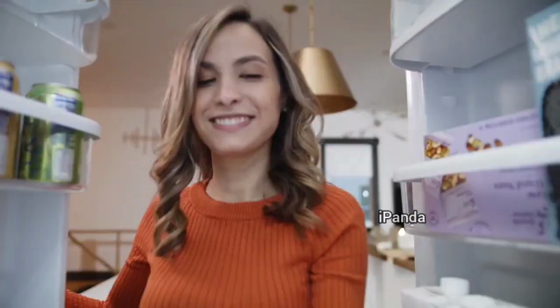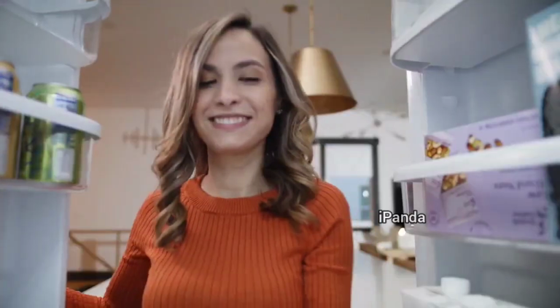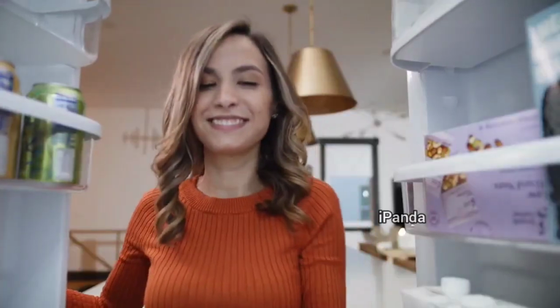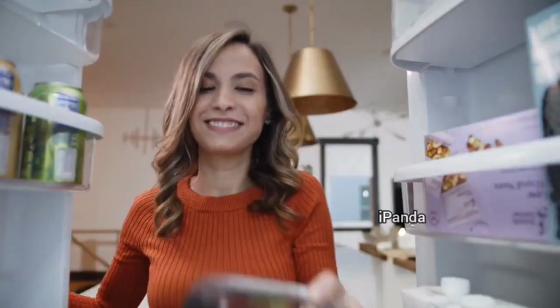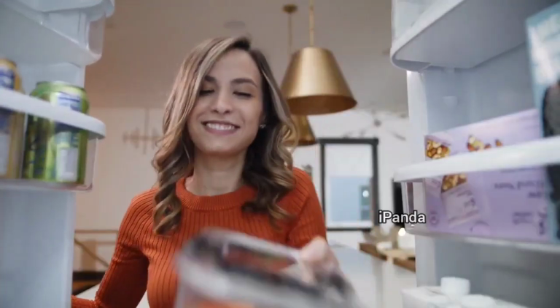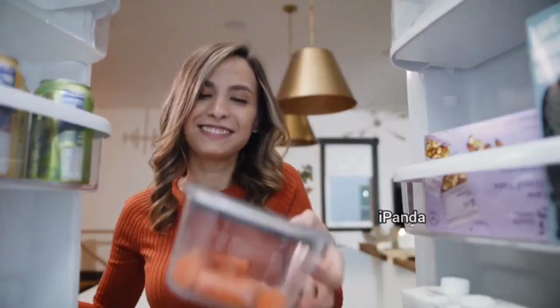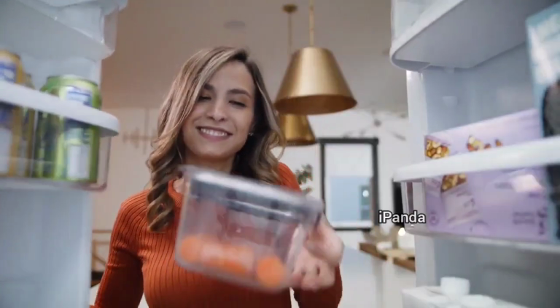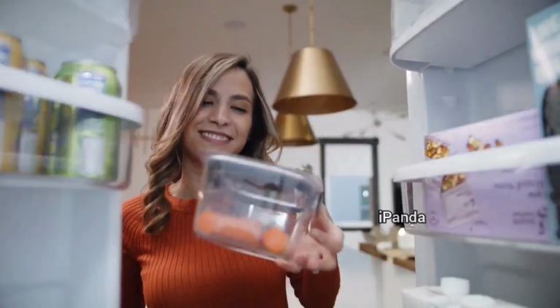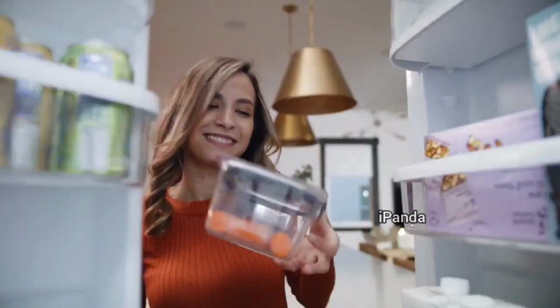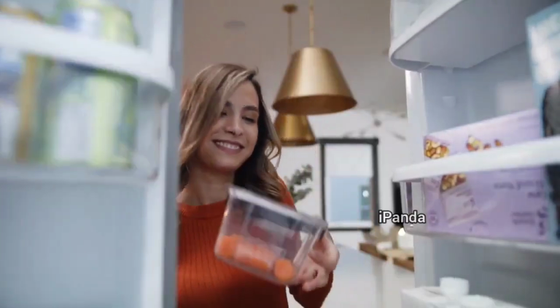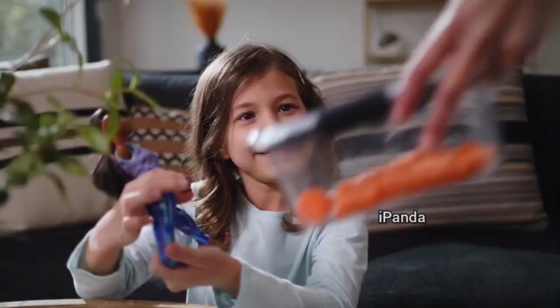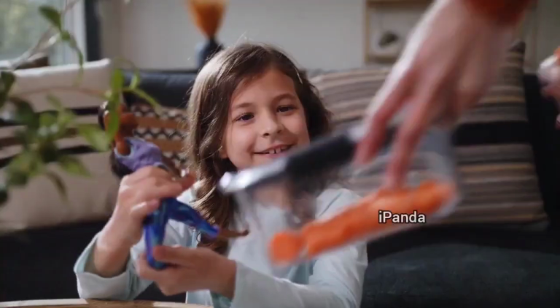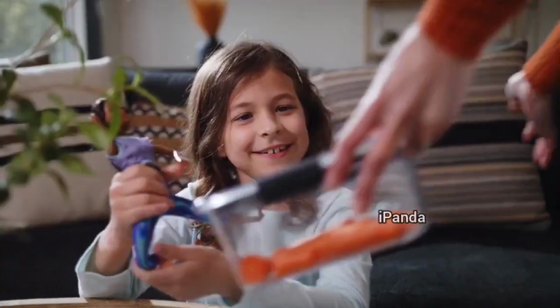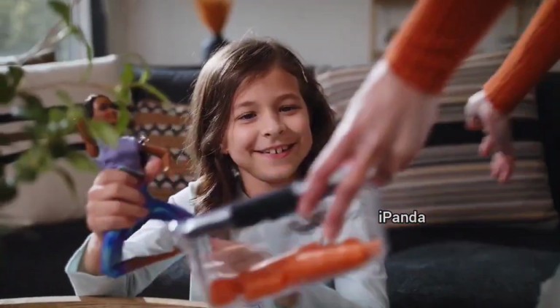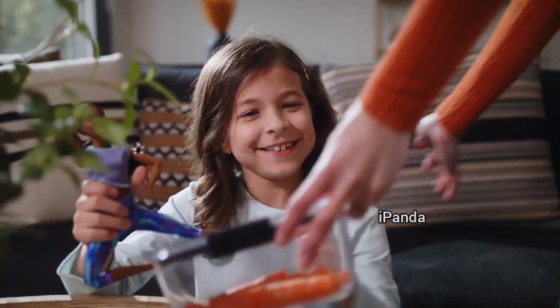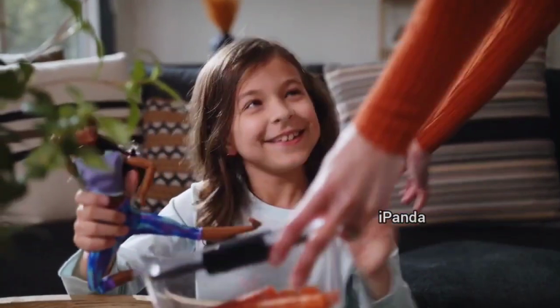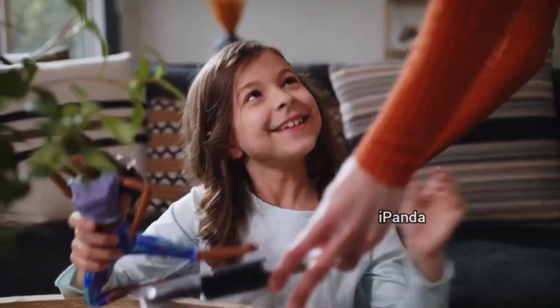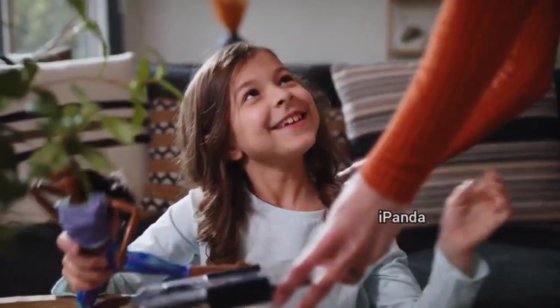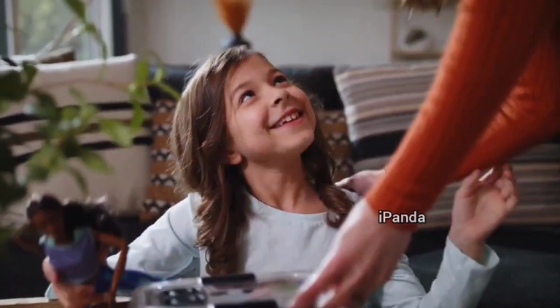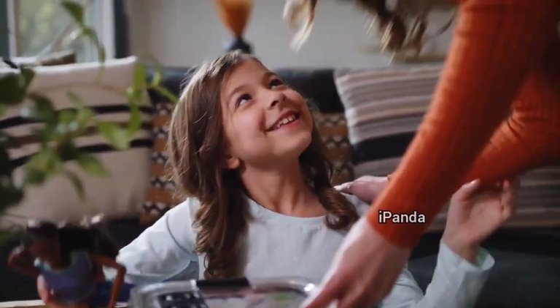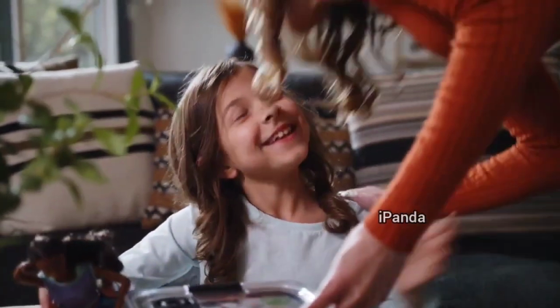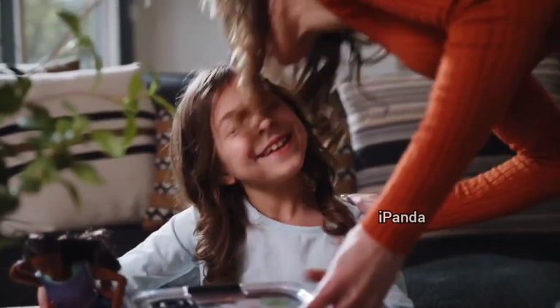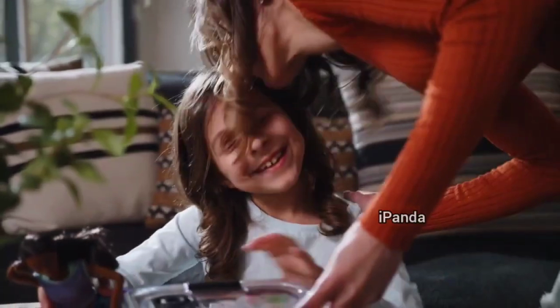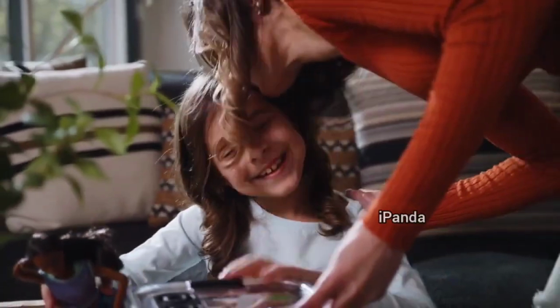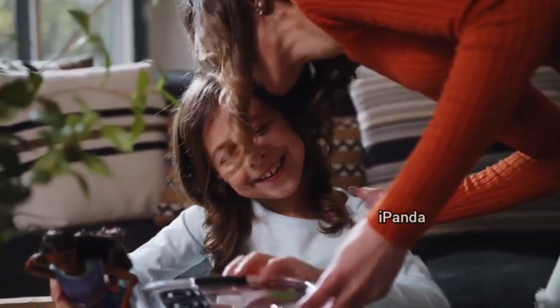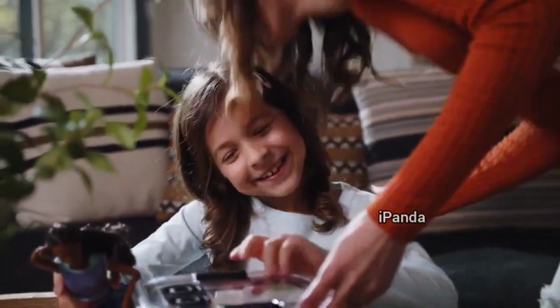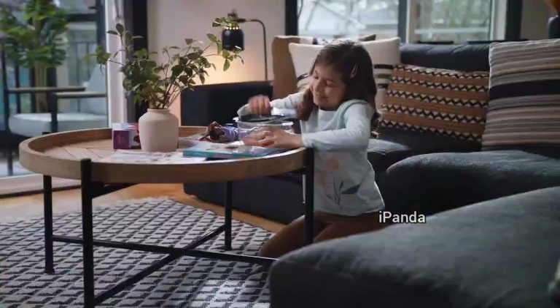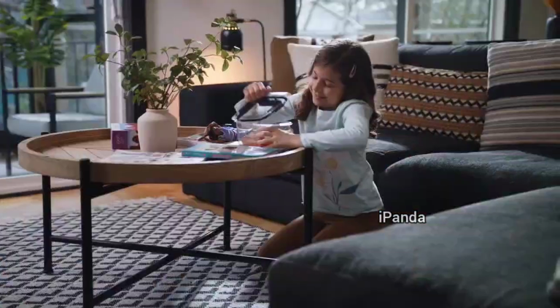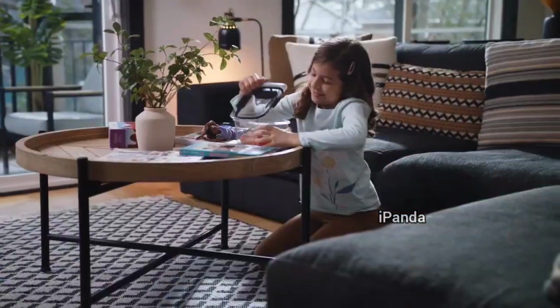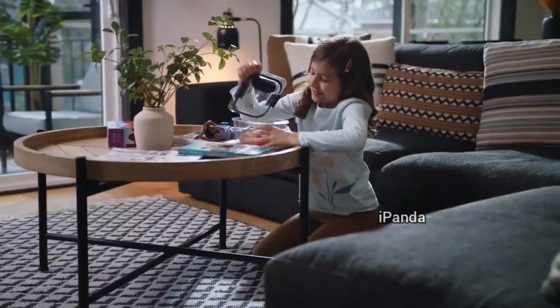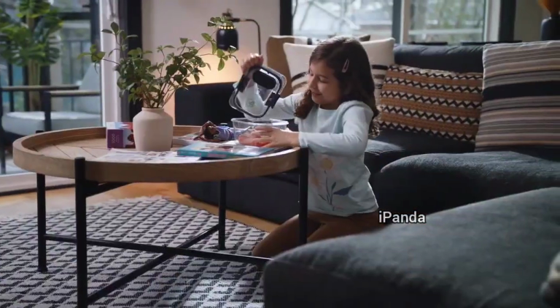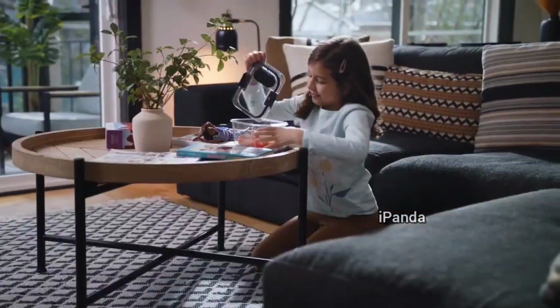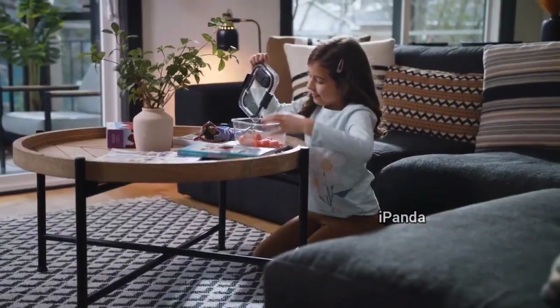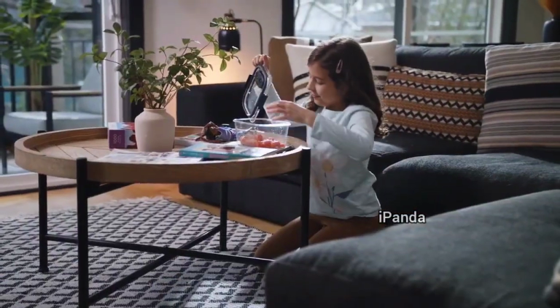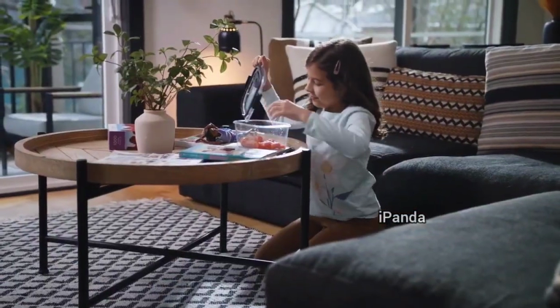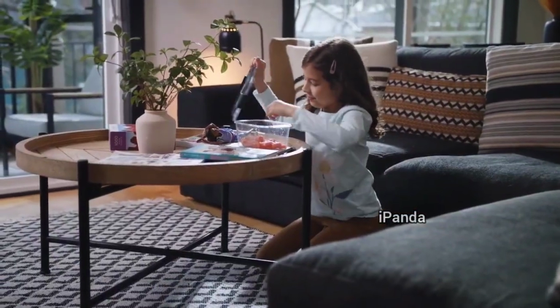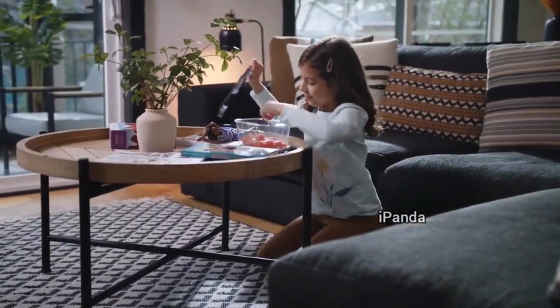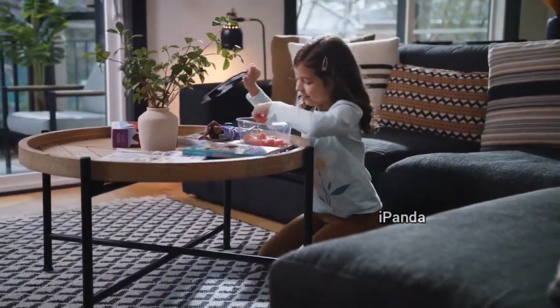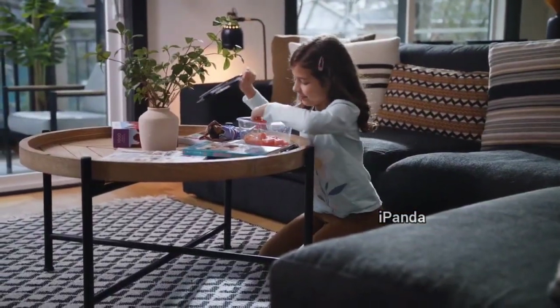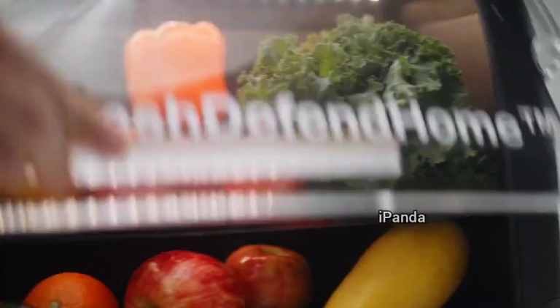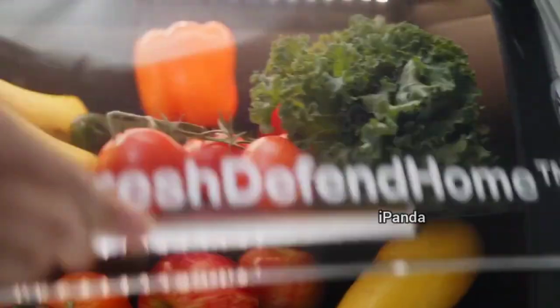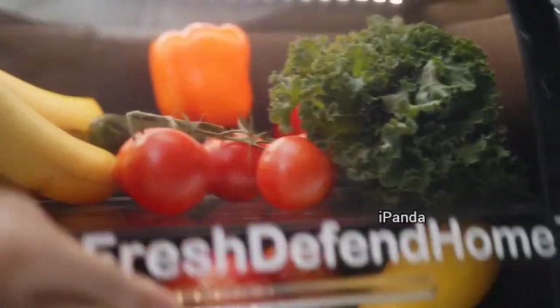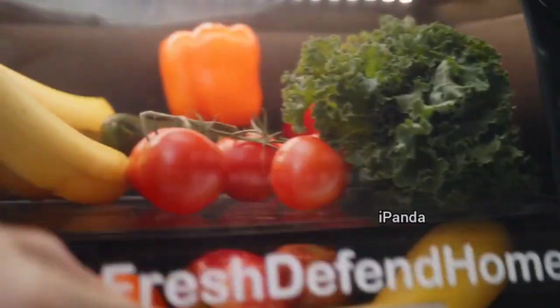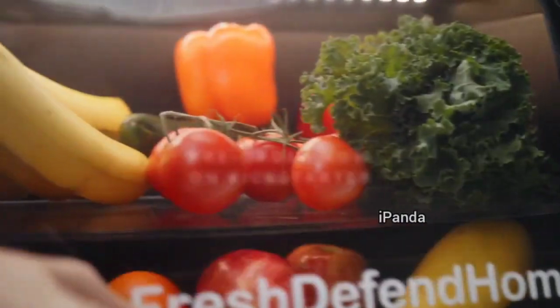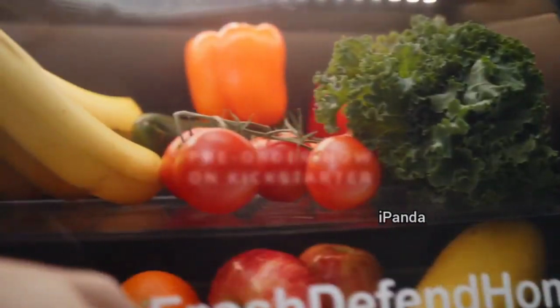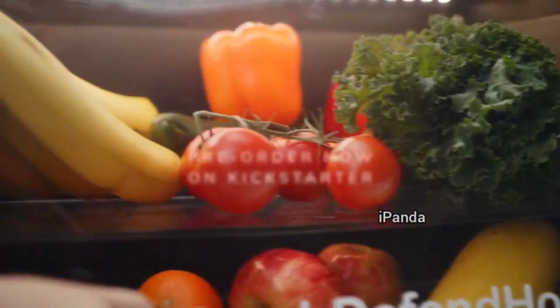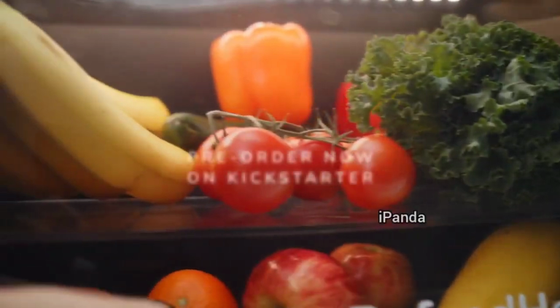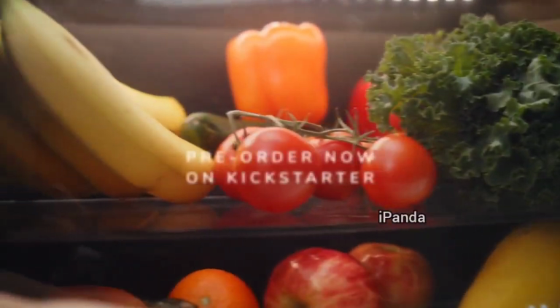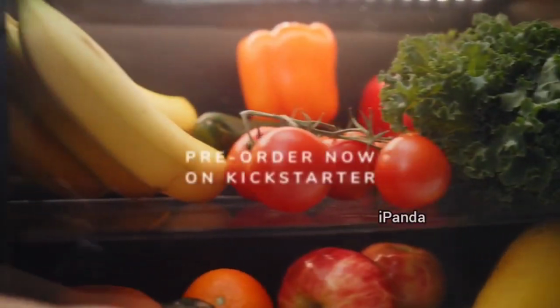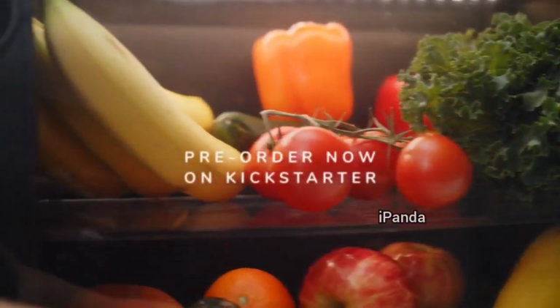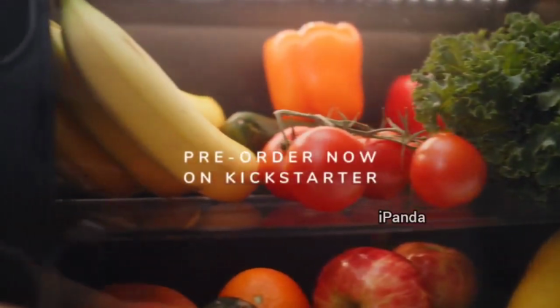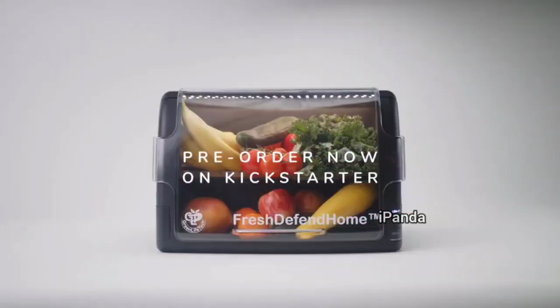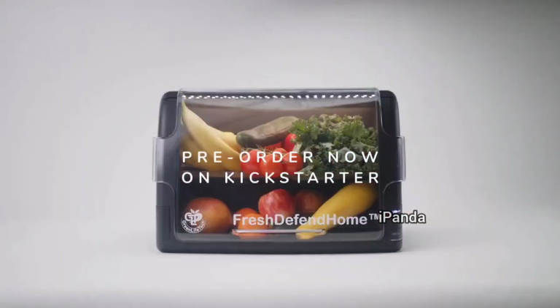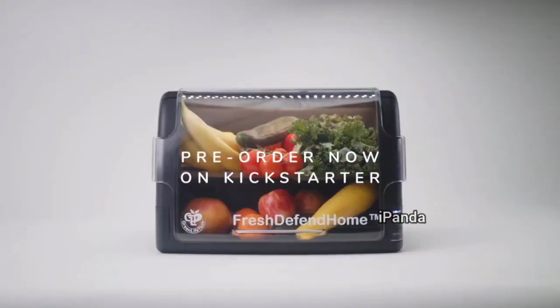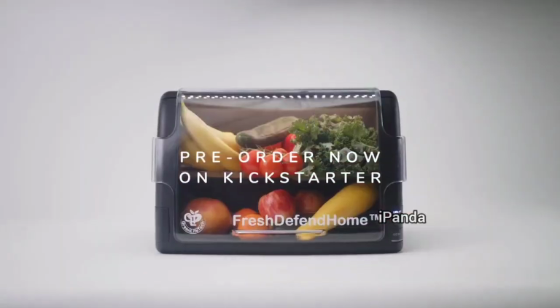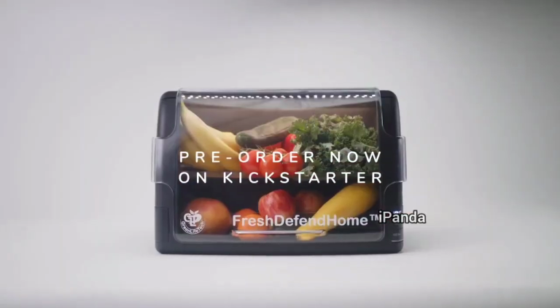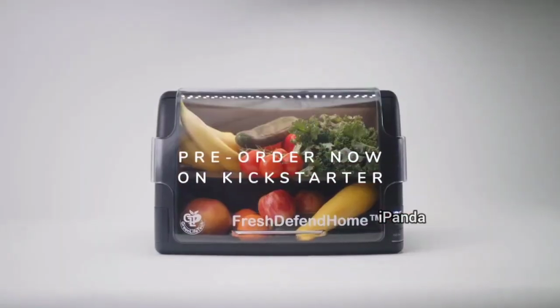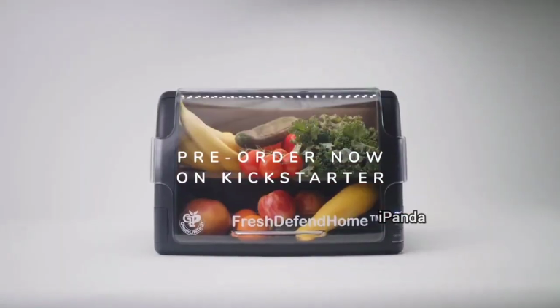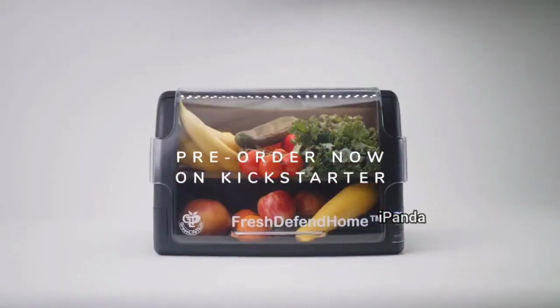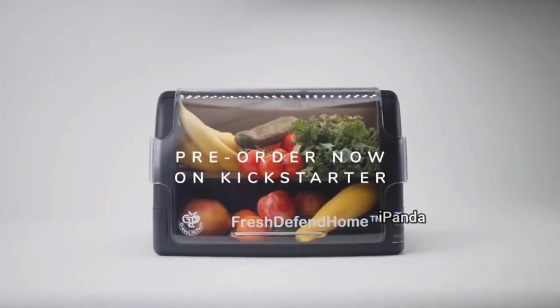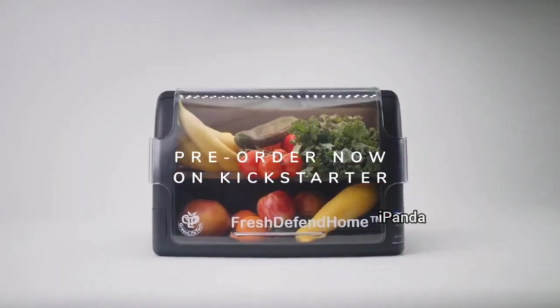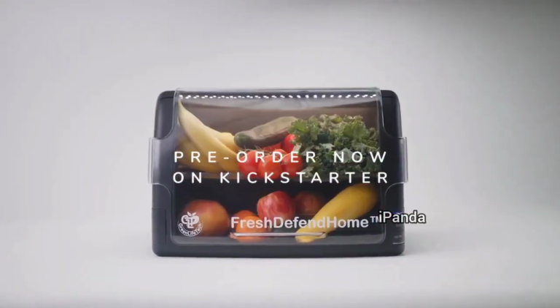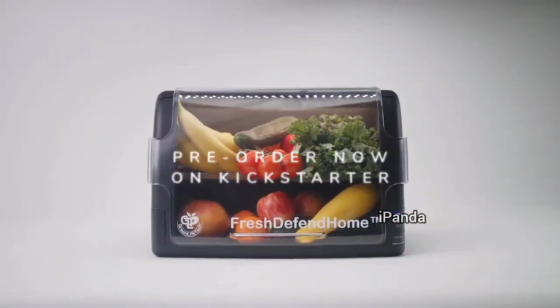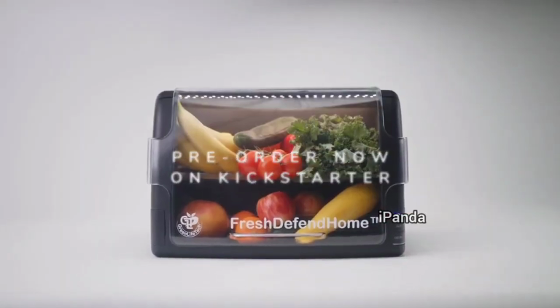Increase the shelf life of your produce, reduce your food waste, and enjoy that fresh food you deserve with Fresh Defend Home.